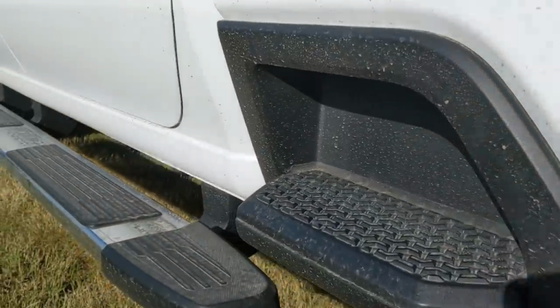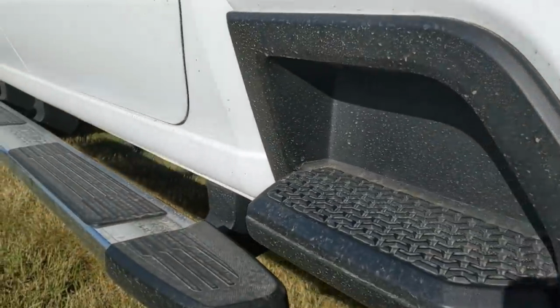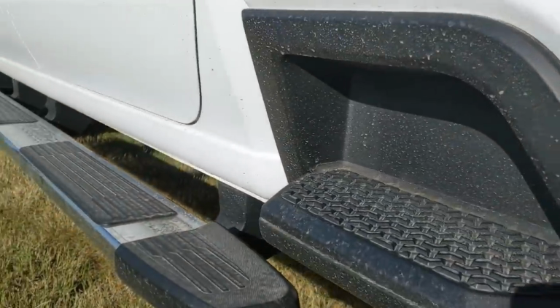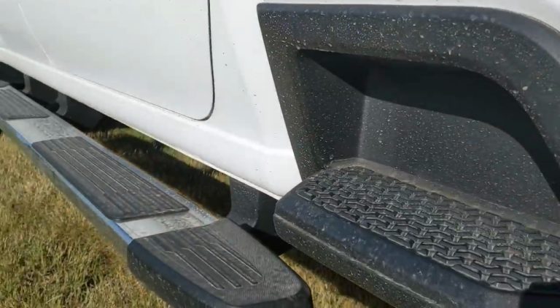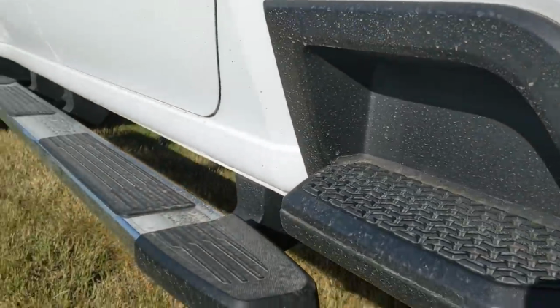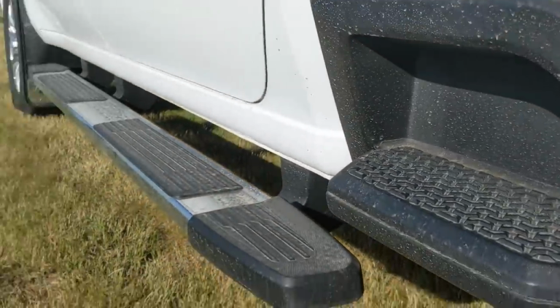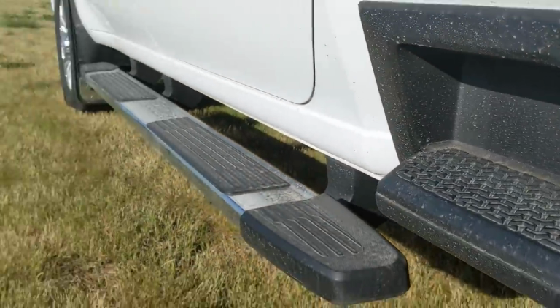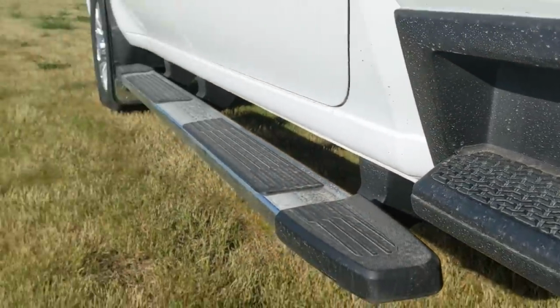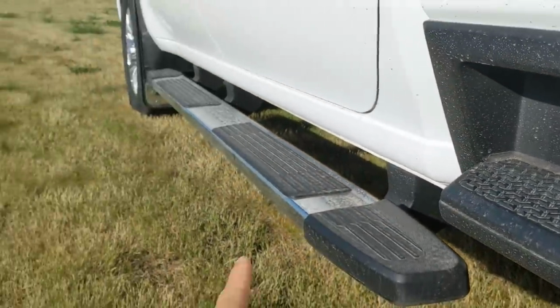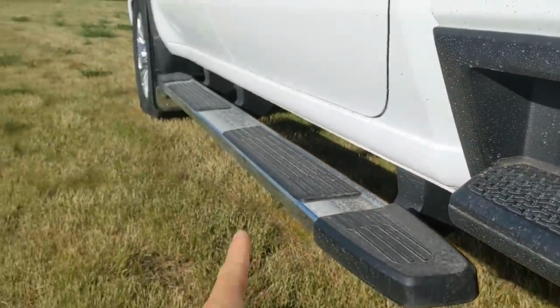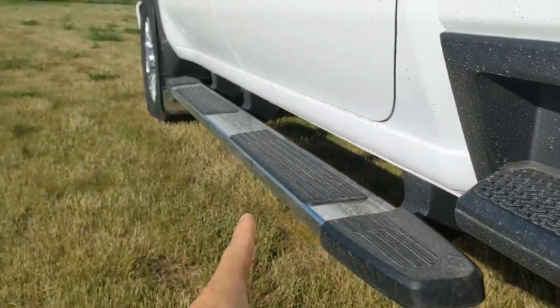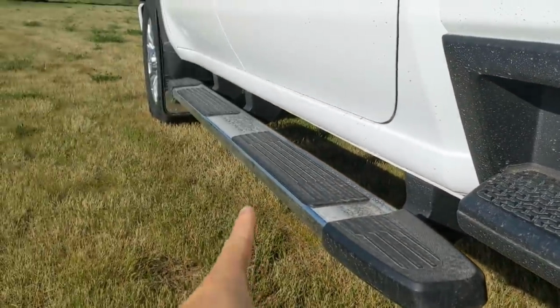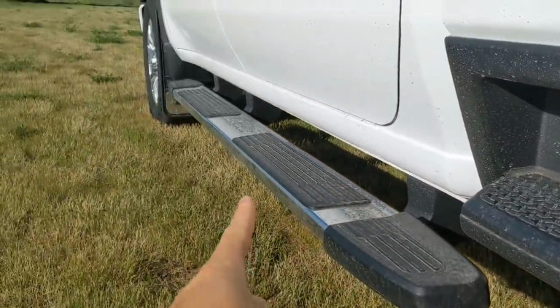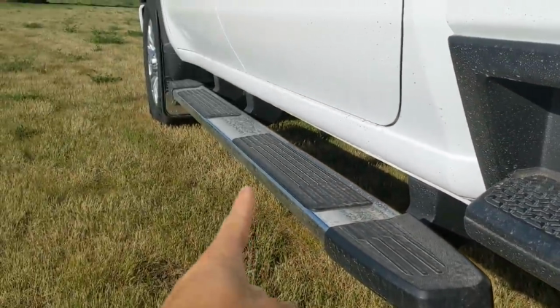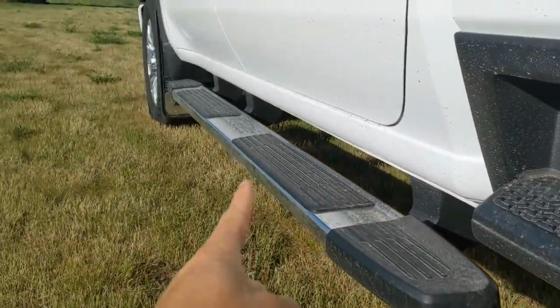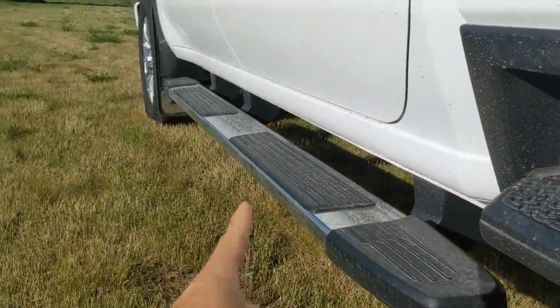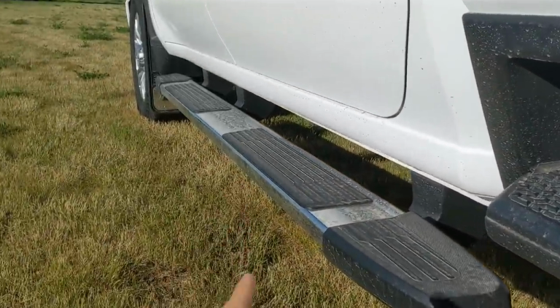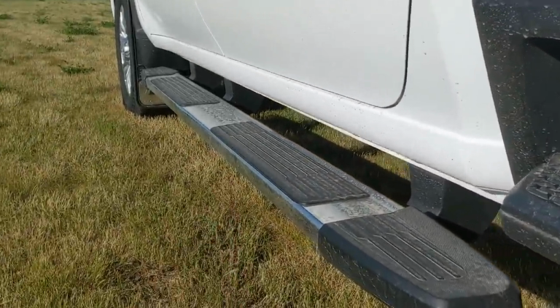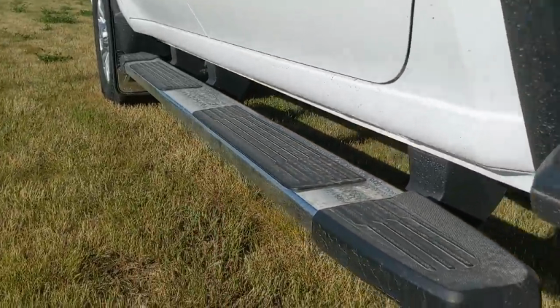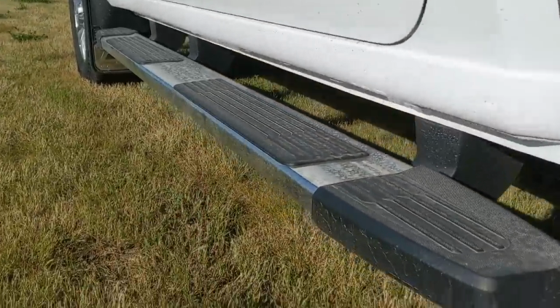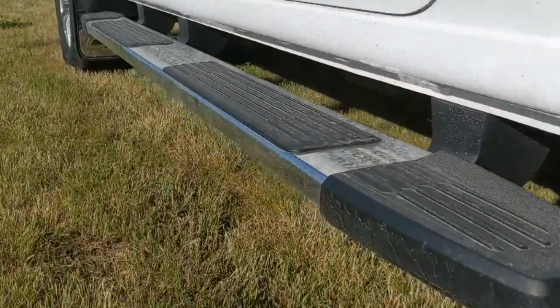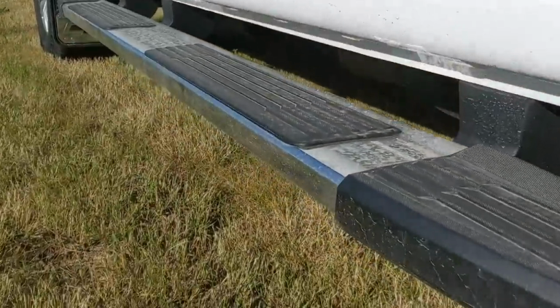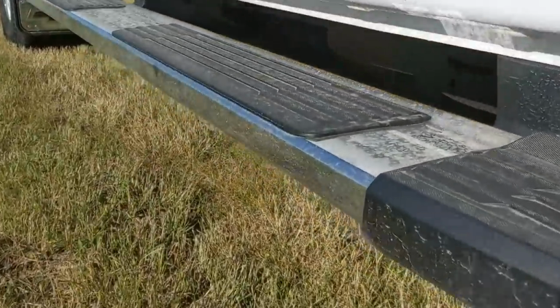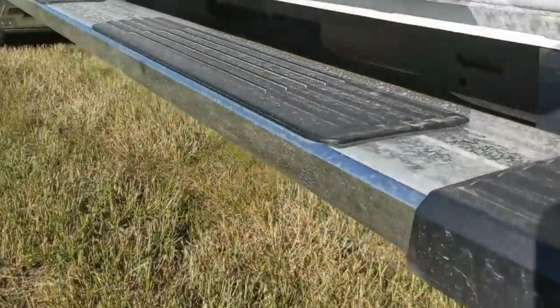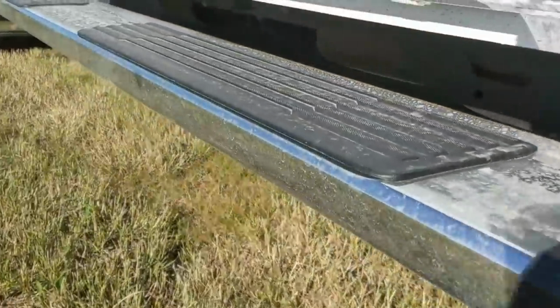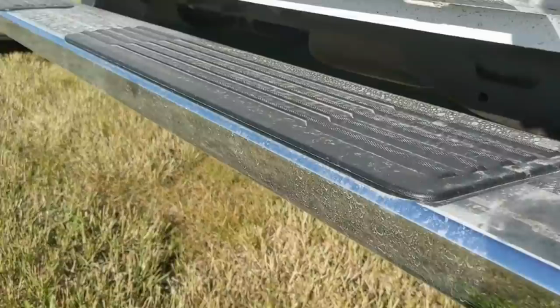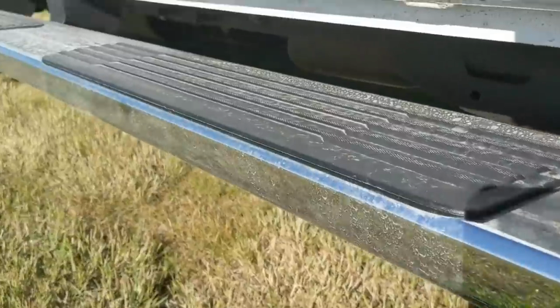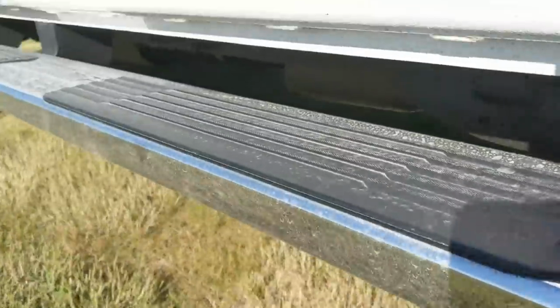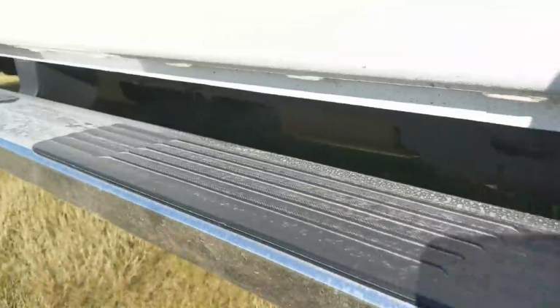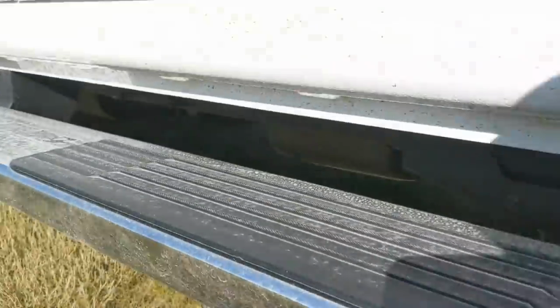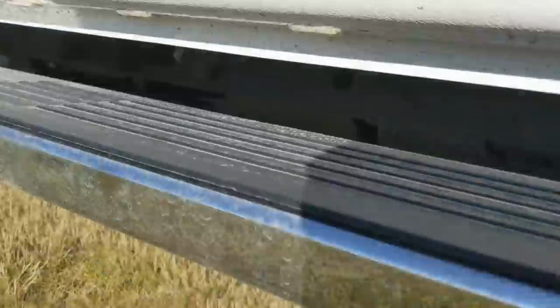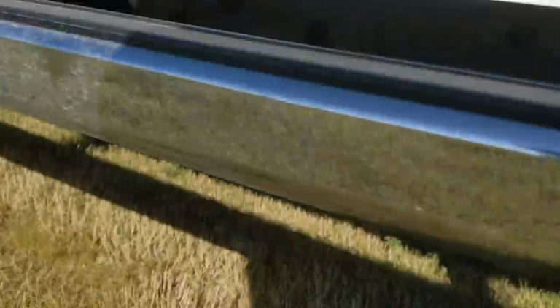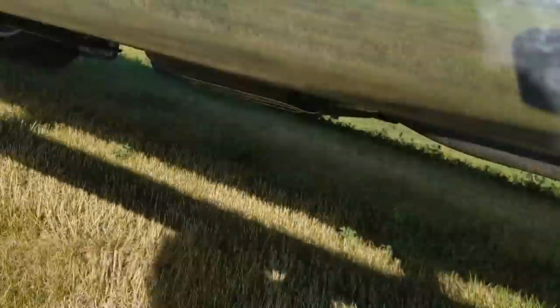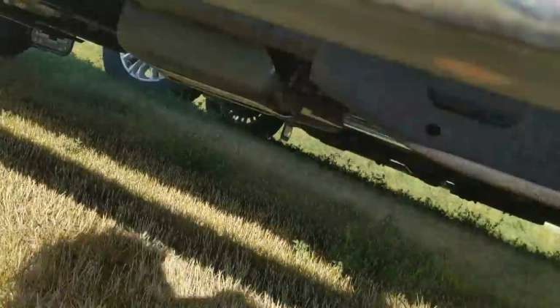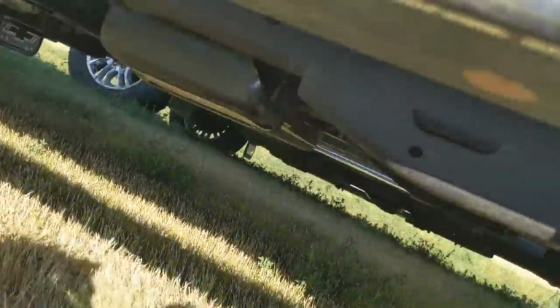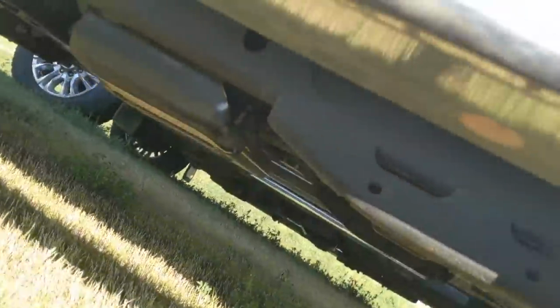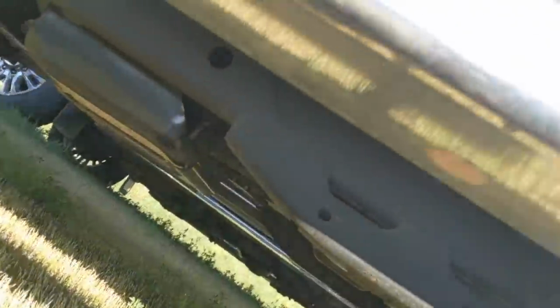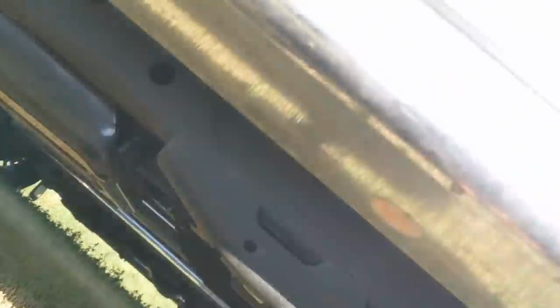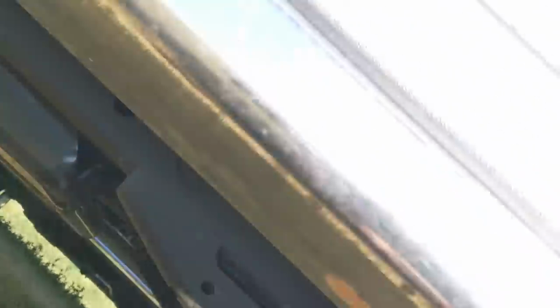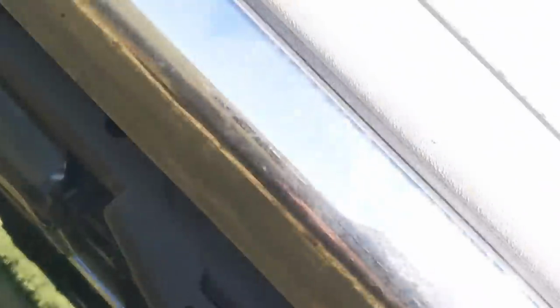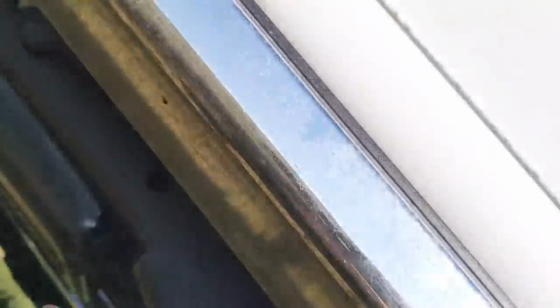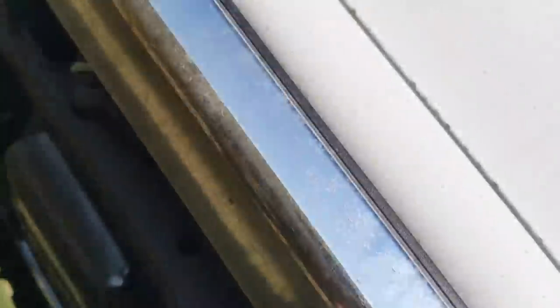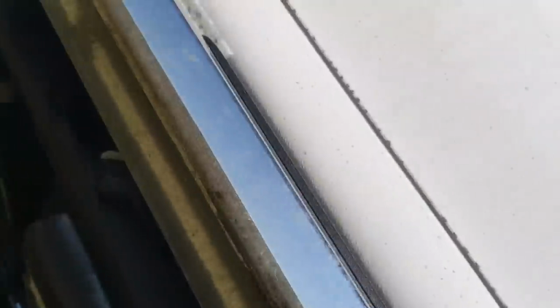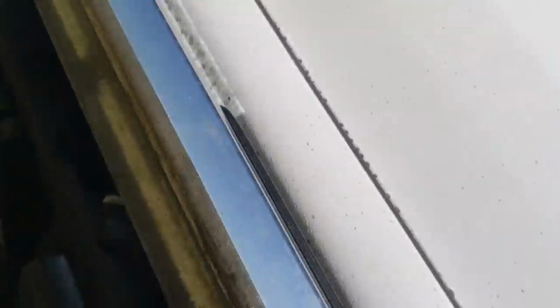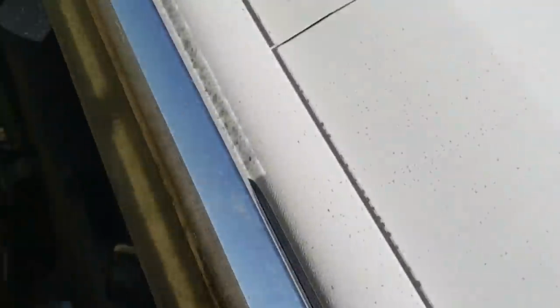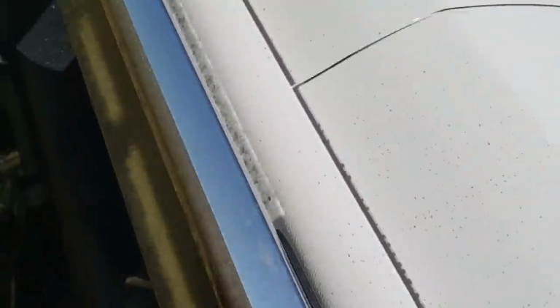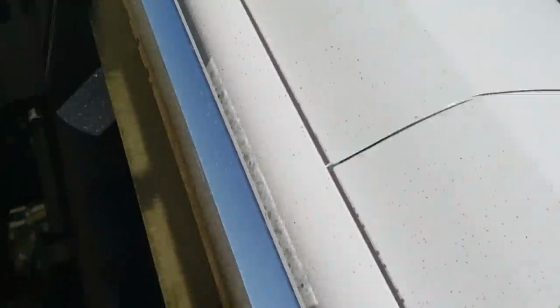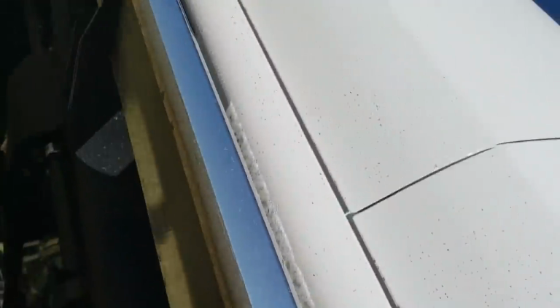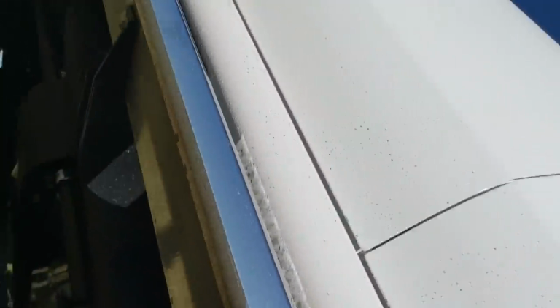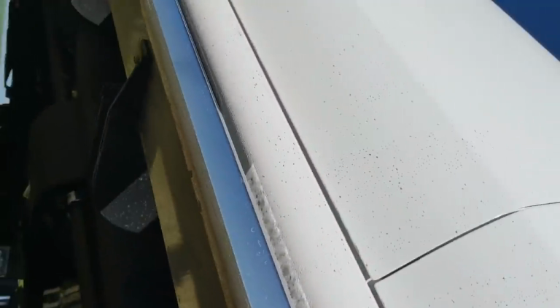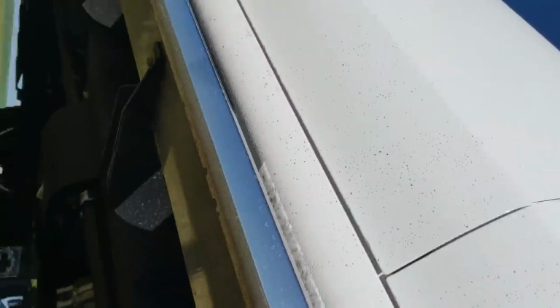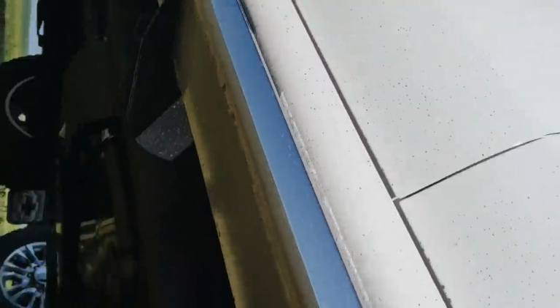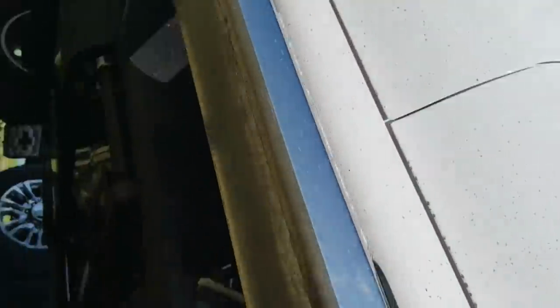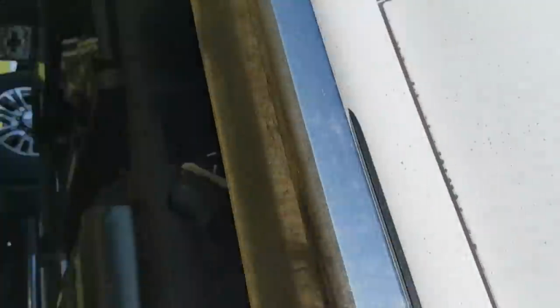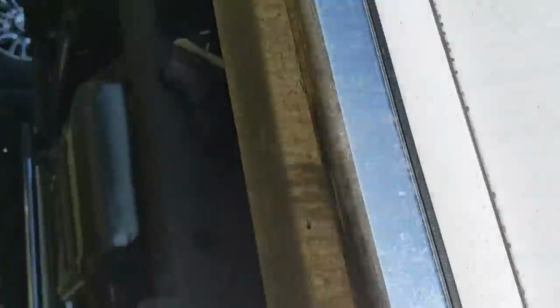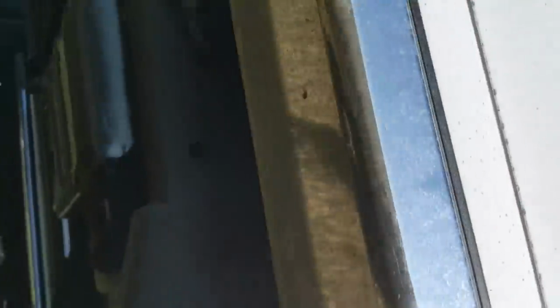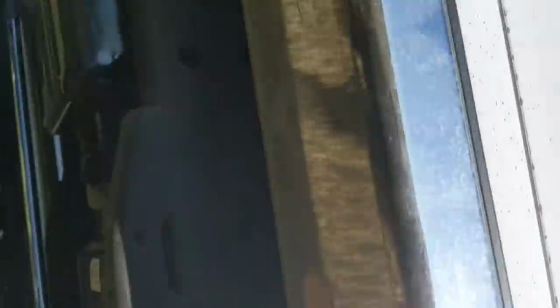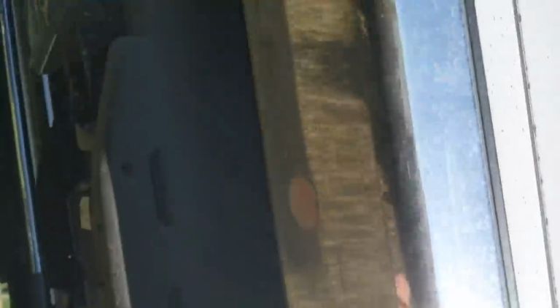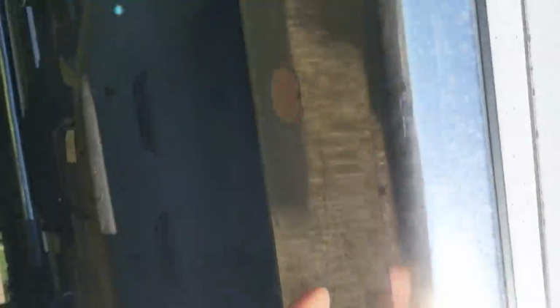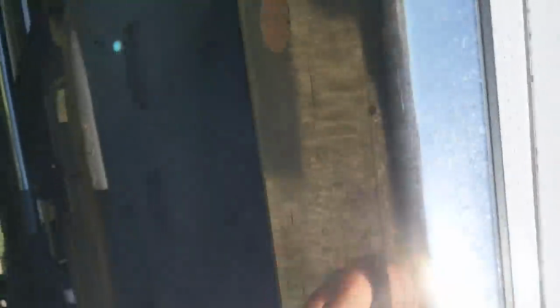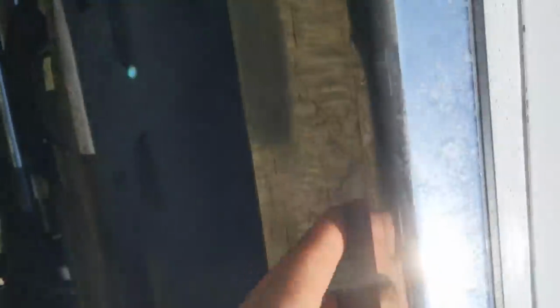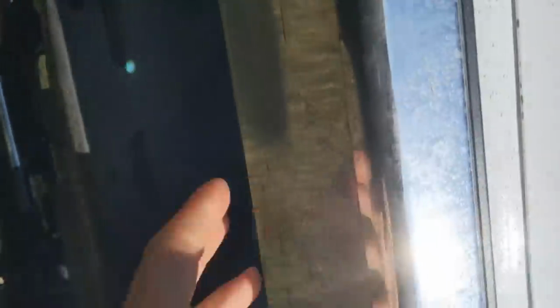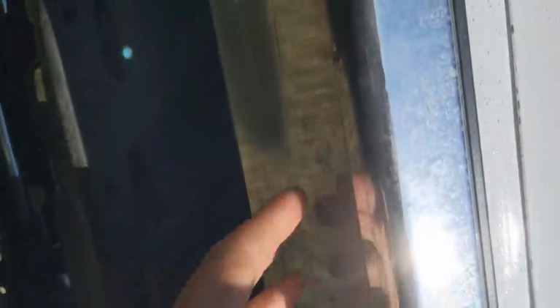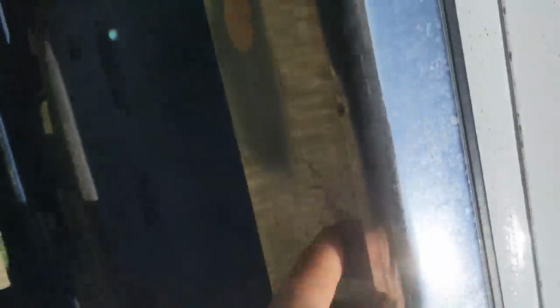I'm considering taking the running boards off my work truck just because they cake up with dirt and mud underneath.